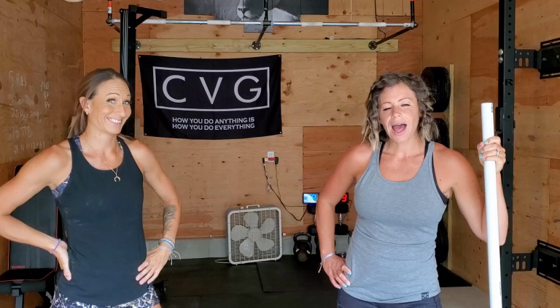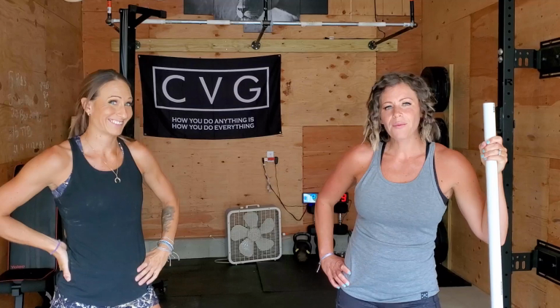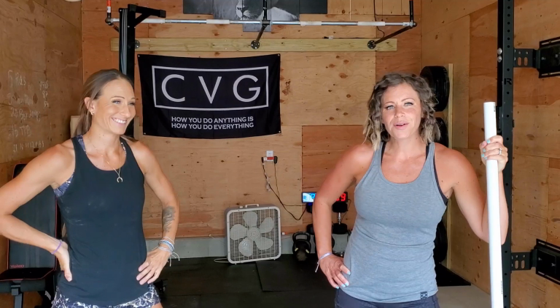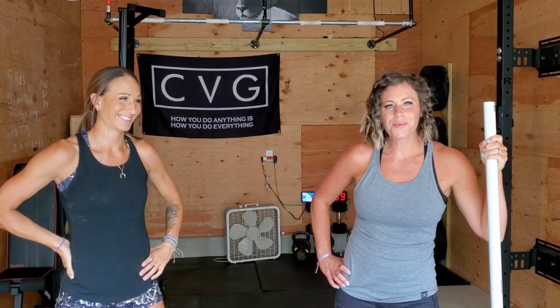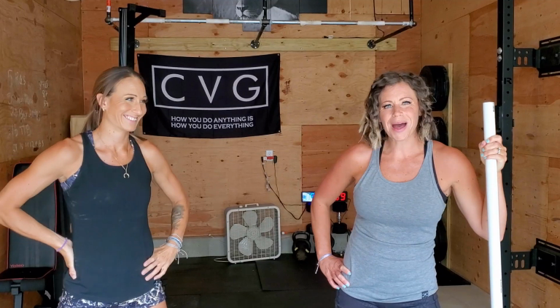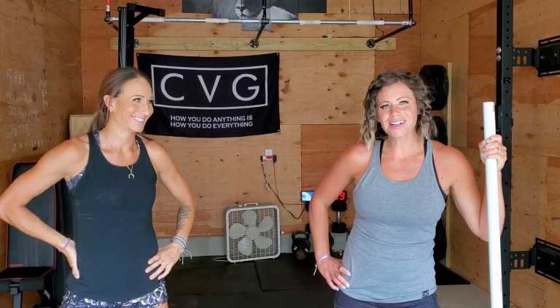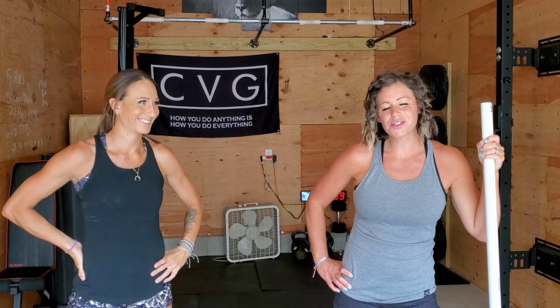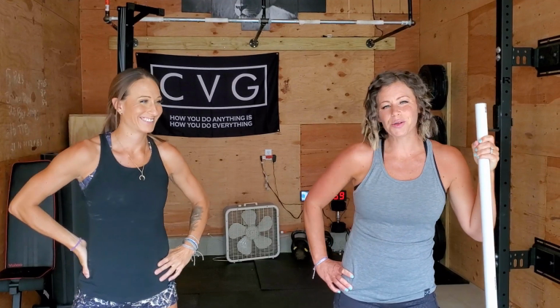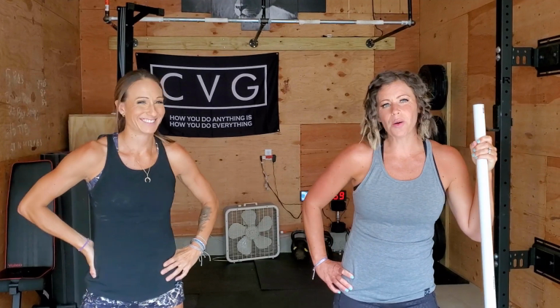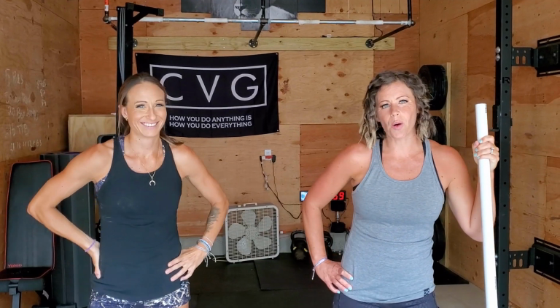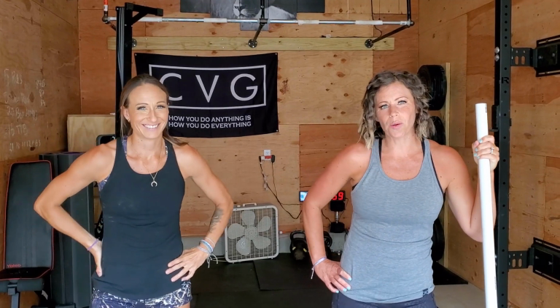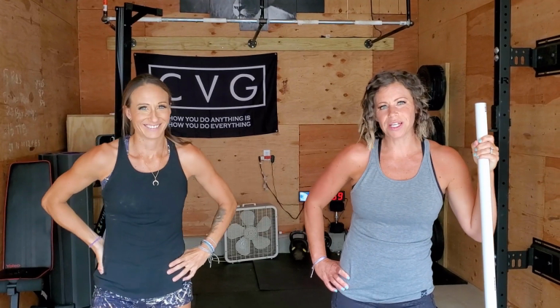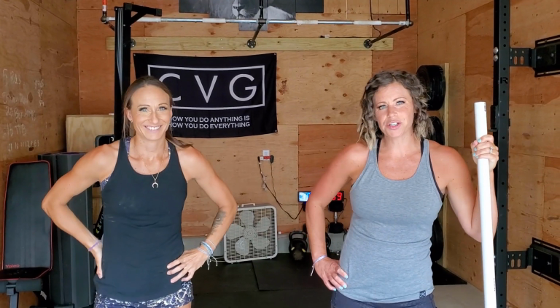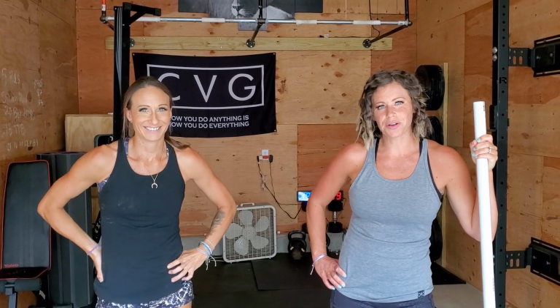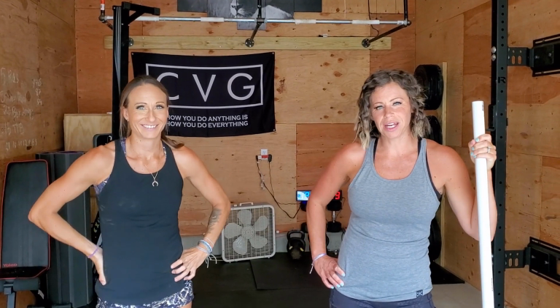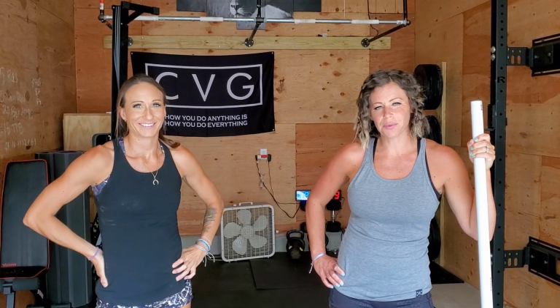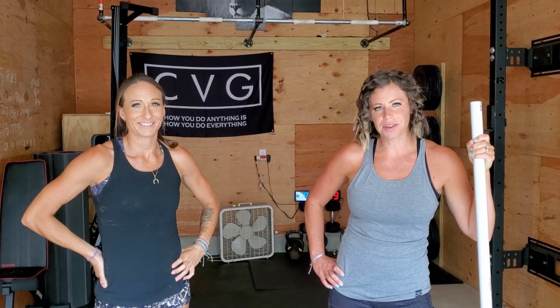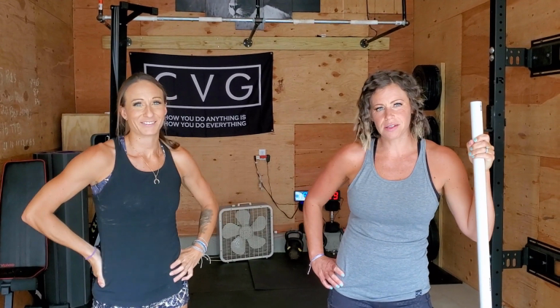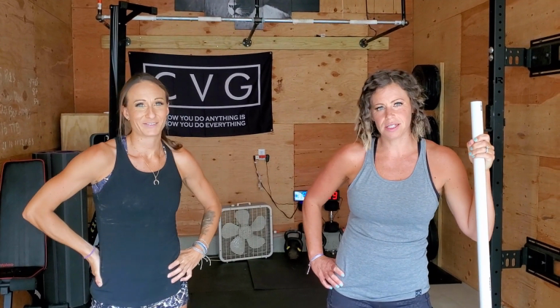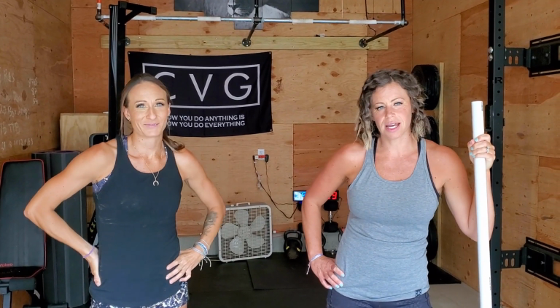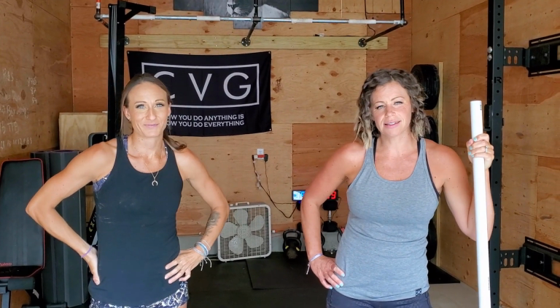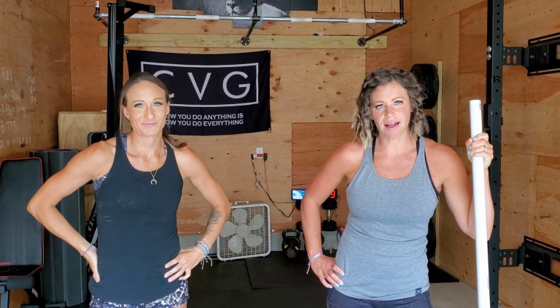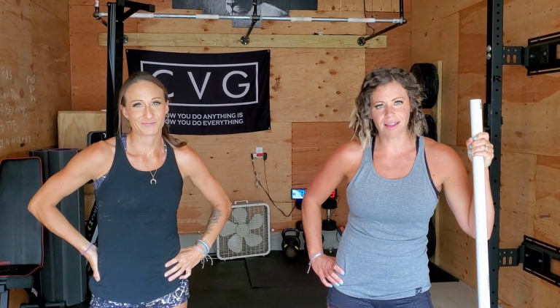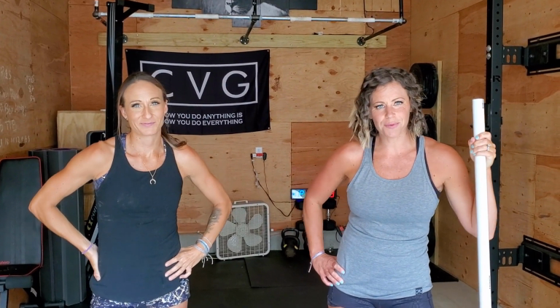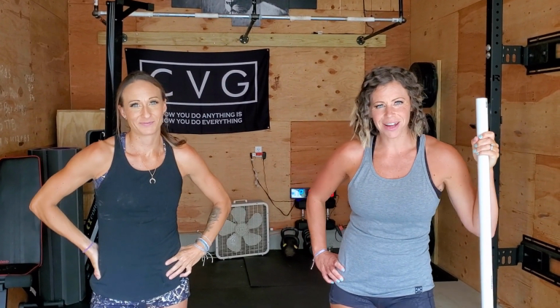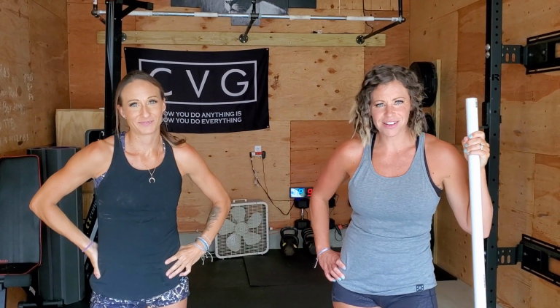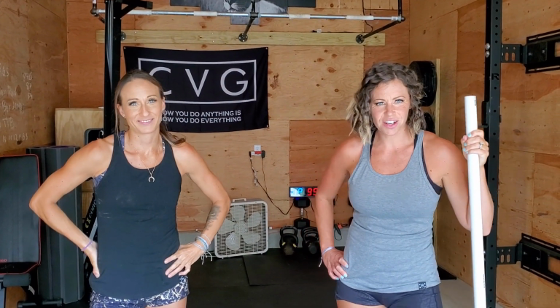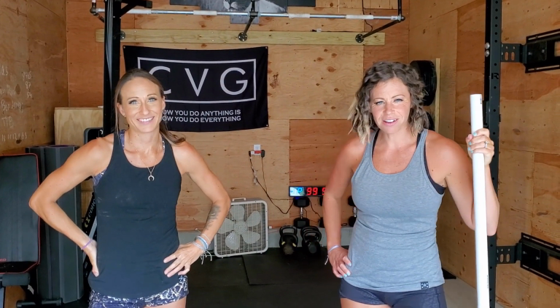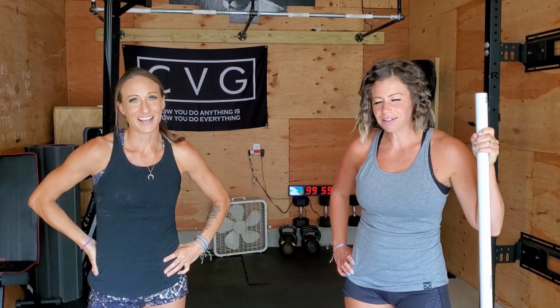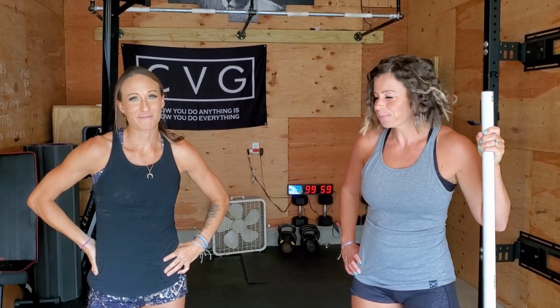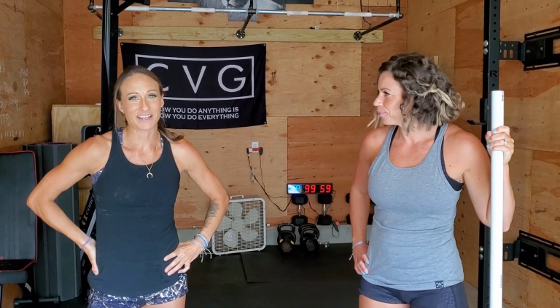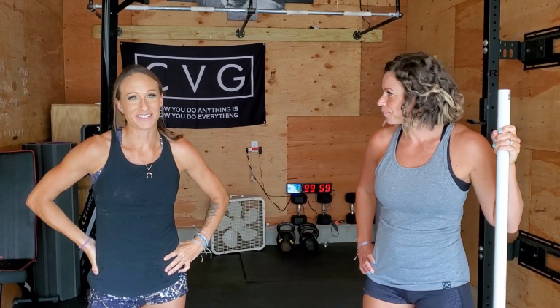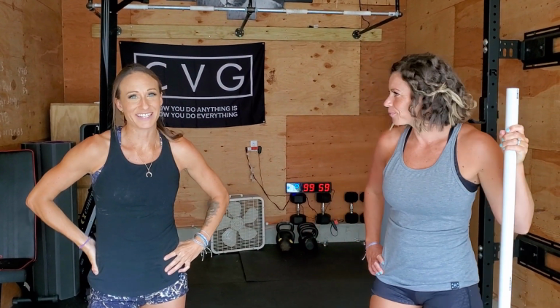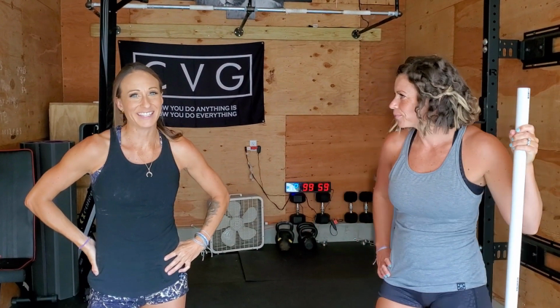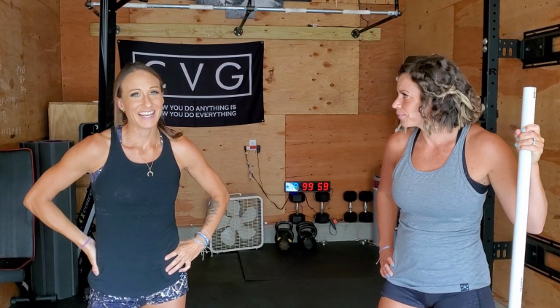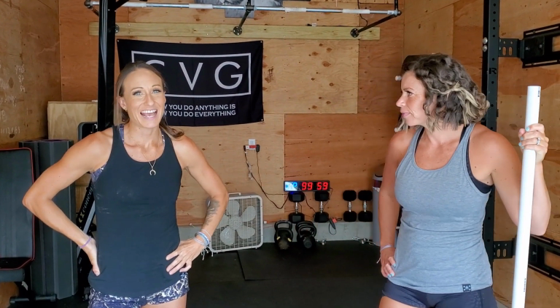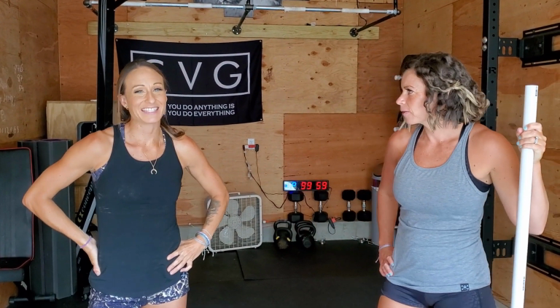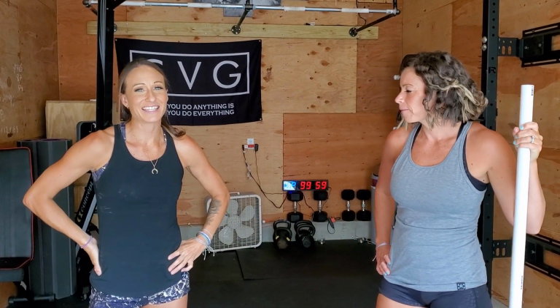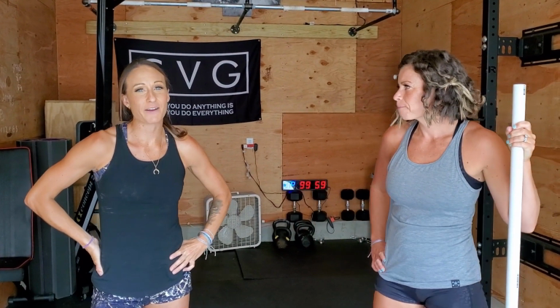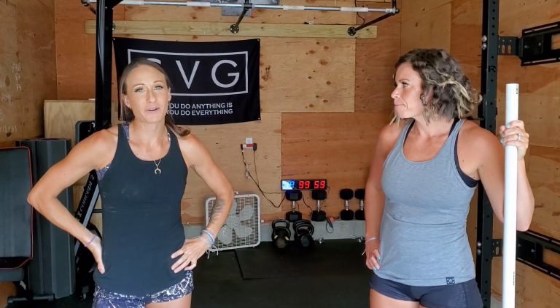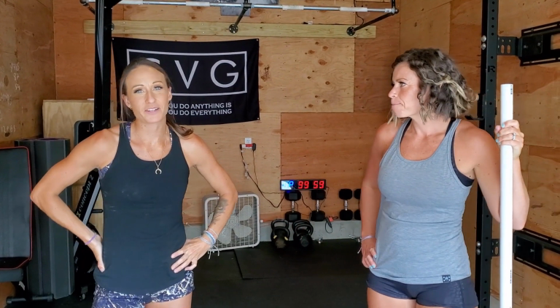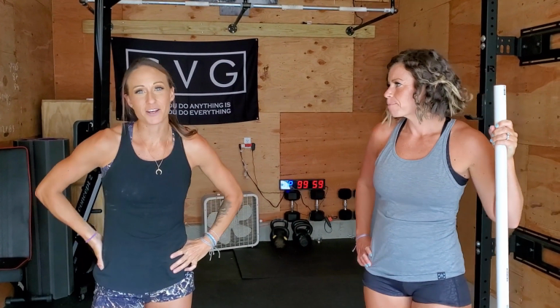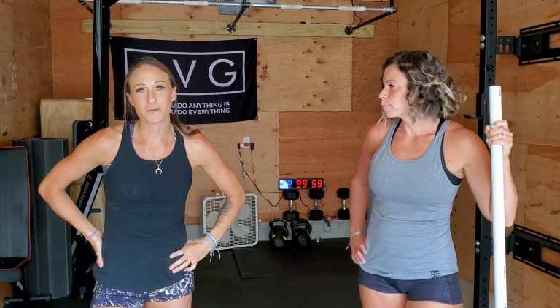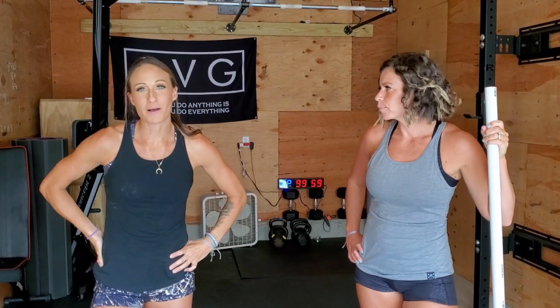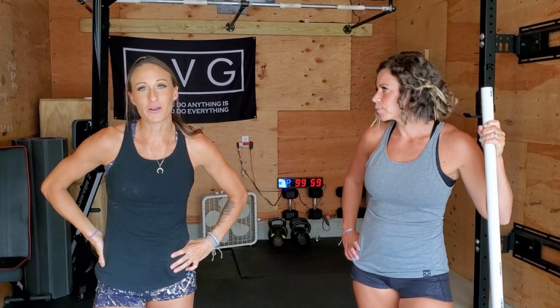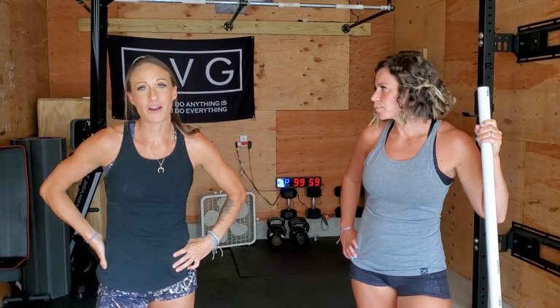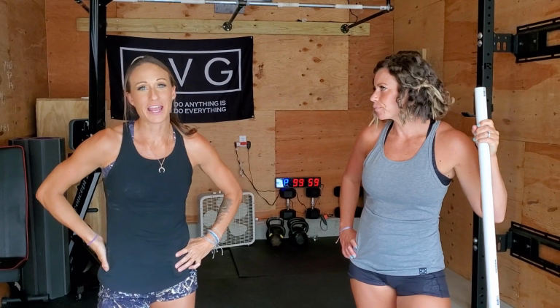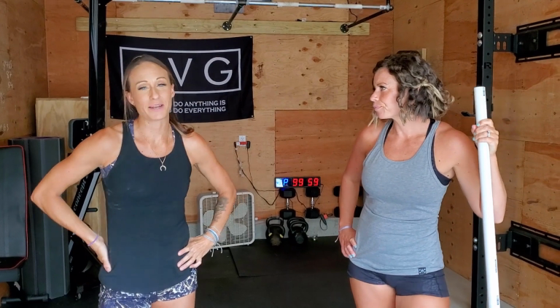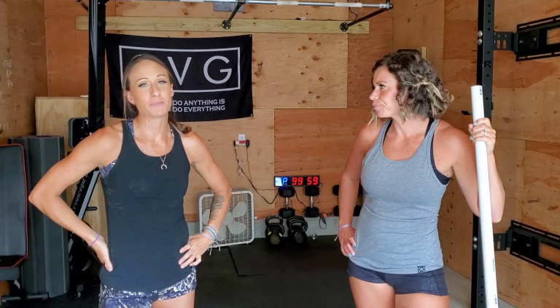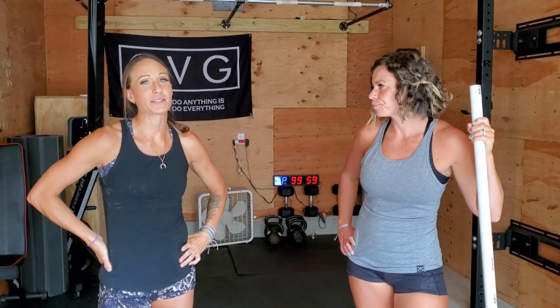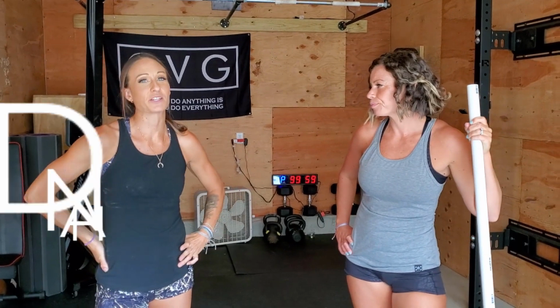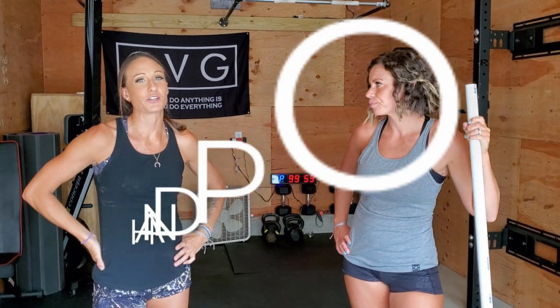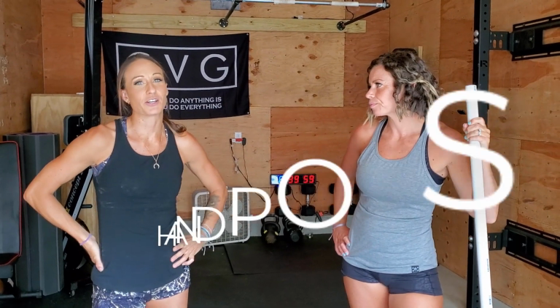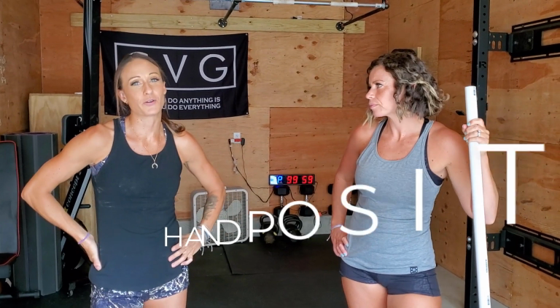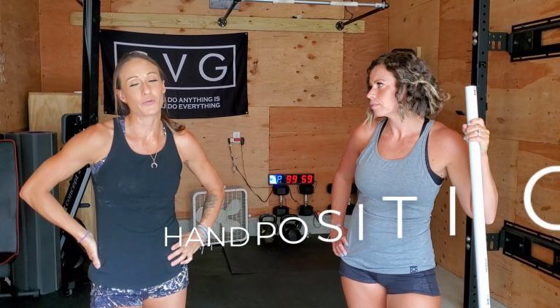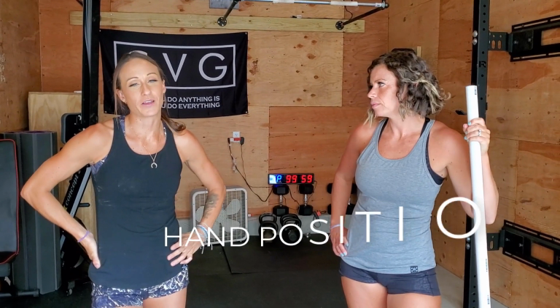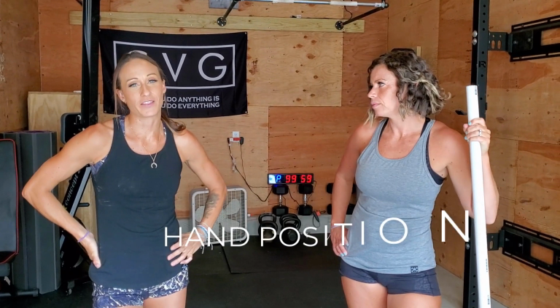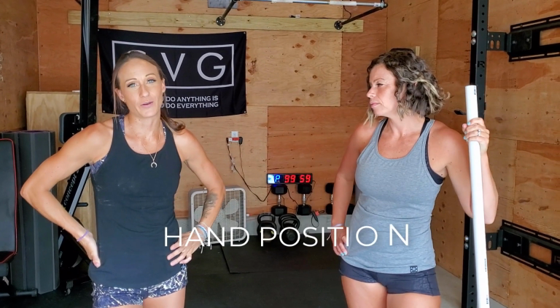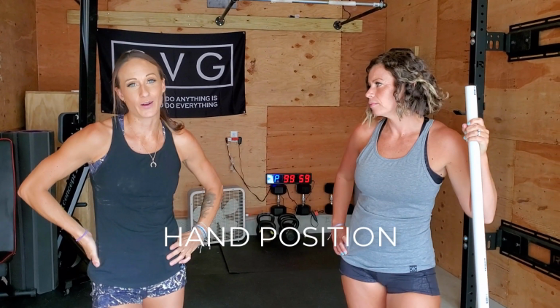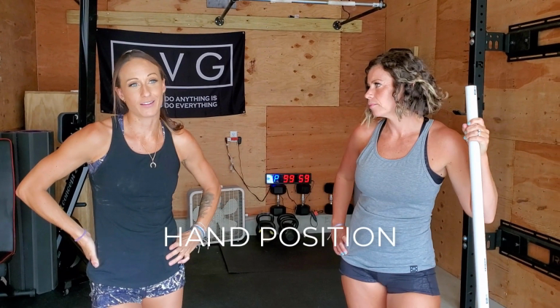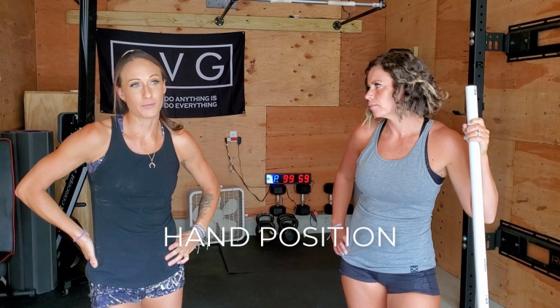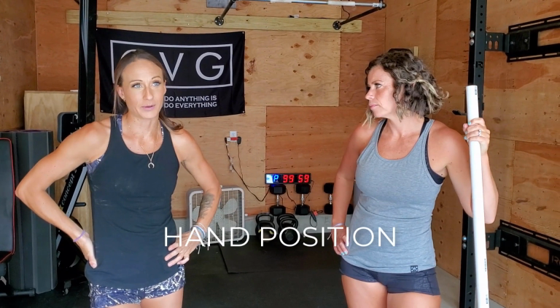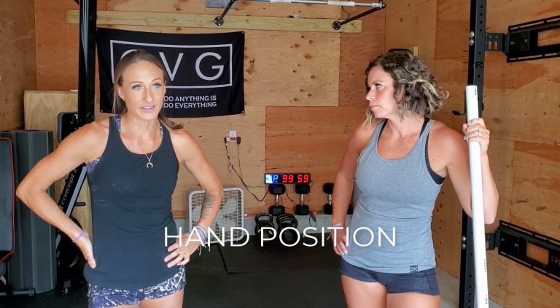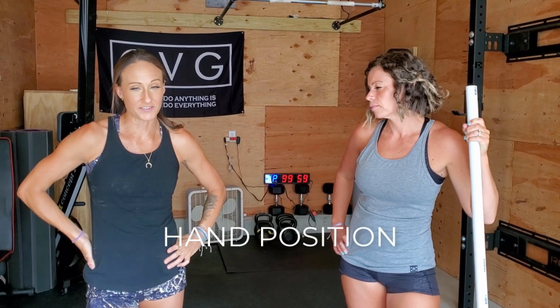Hi, welcome back to OLI Training with TTSL. I'm Rachel. I'm Kelsey. And today we're going to talk about your hand position with your Olympic lifts.